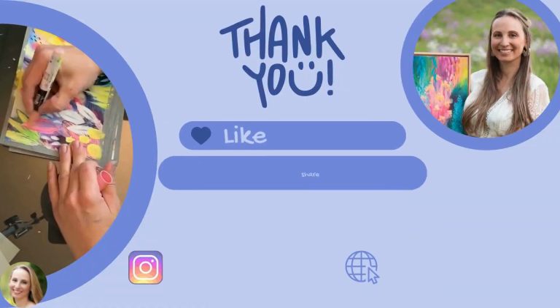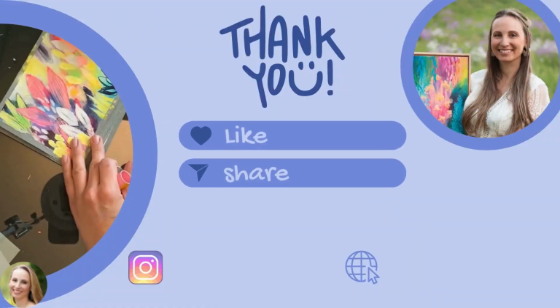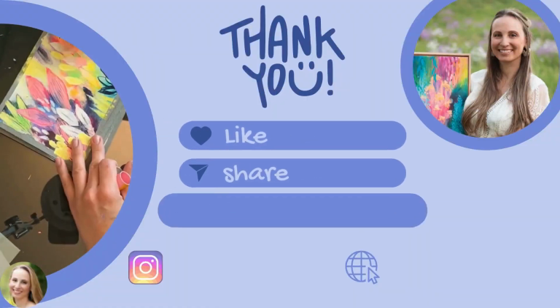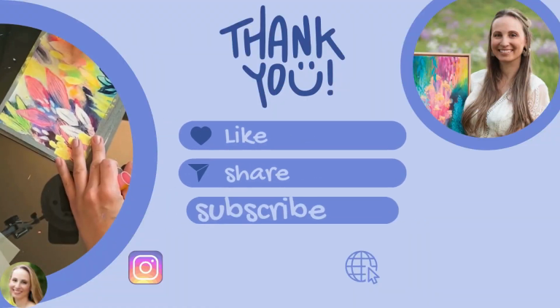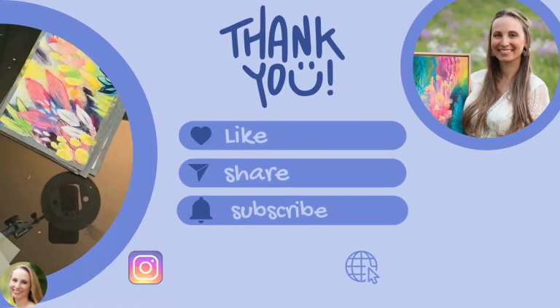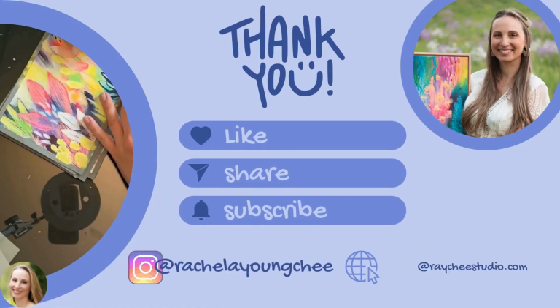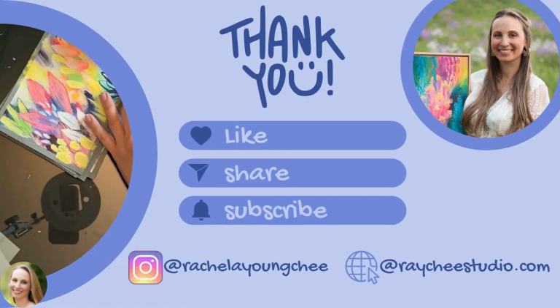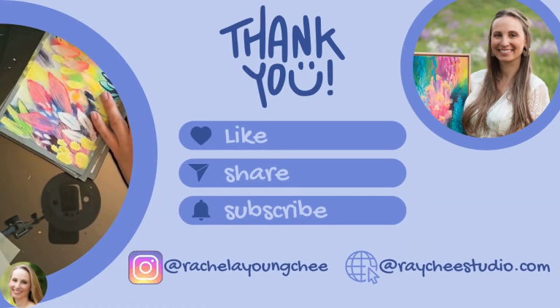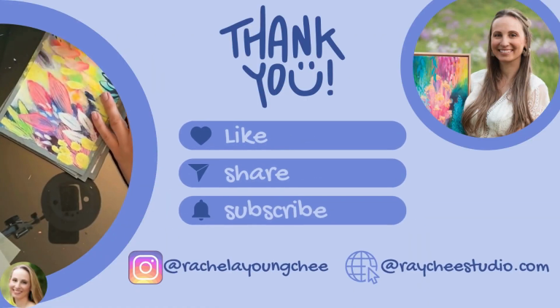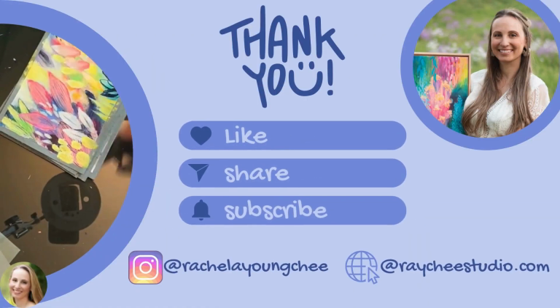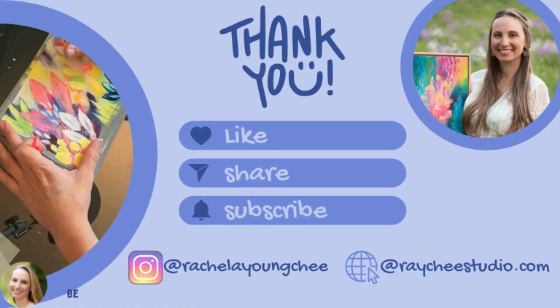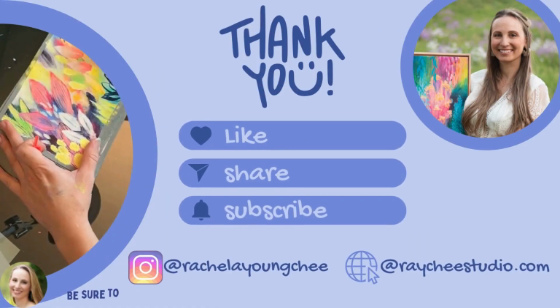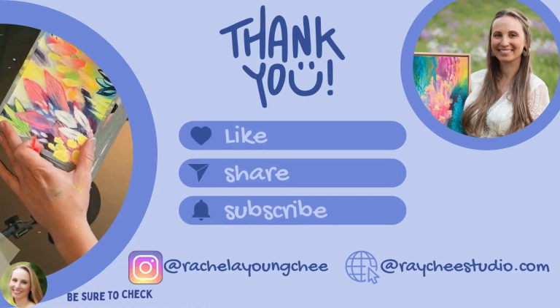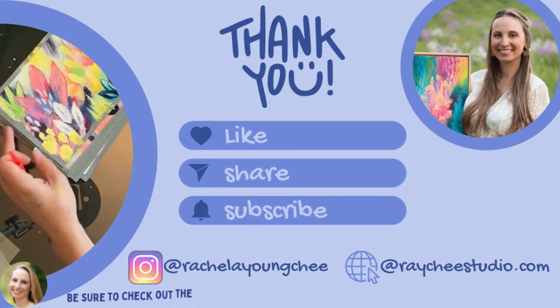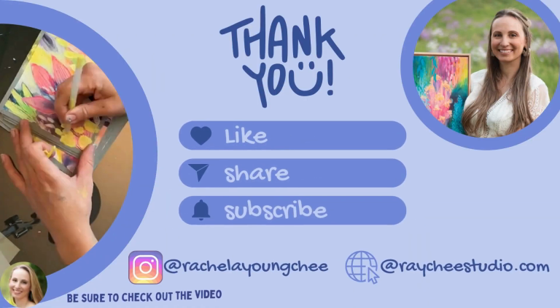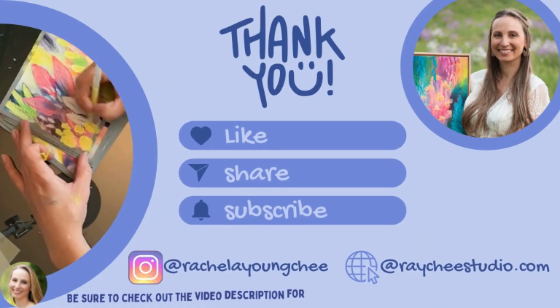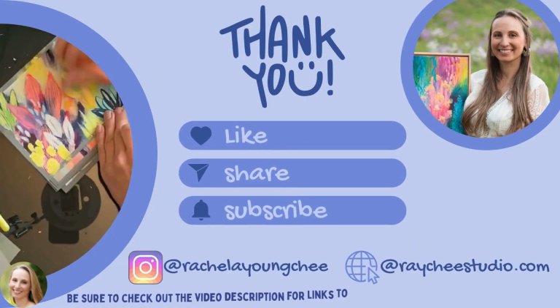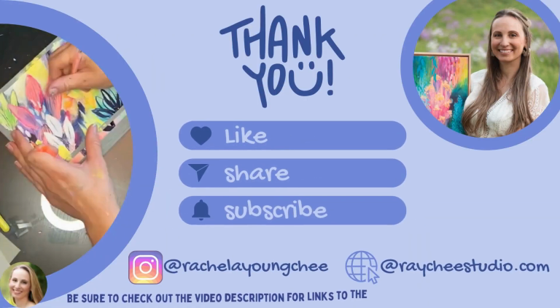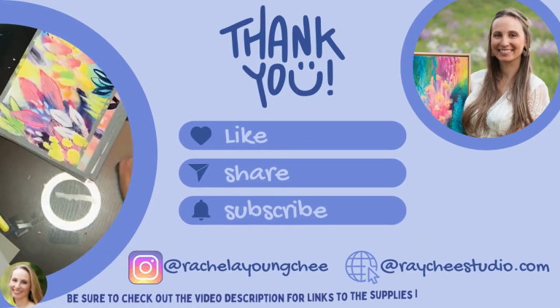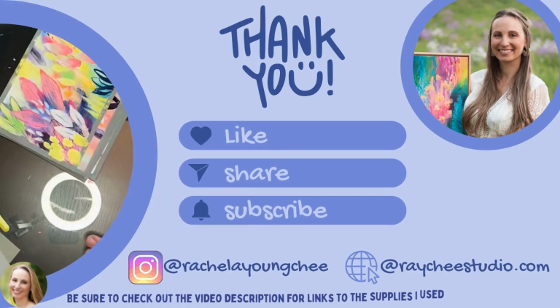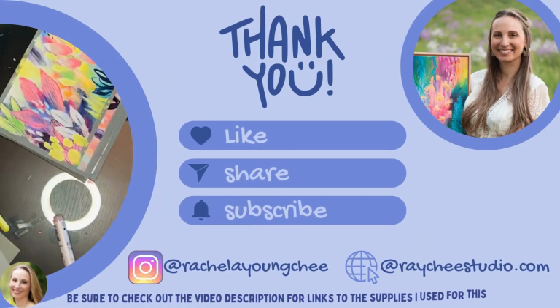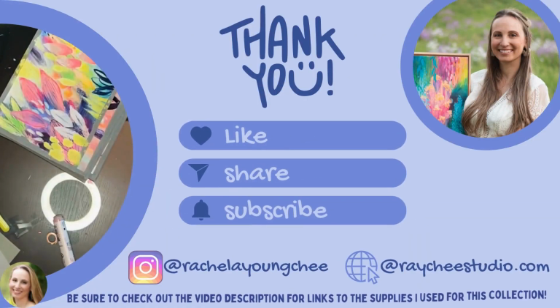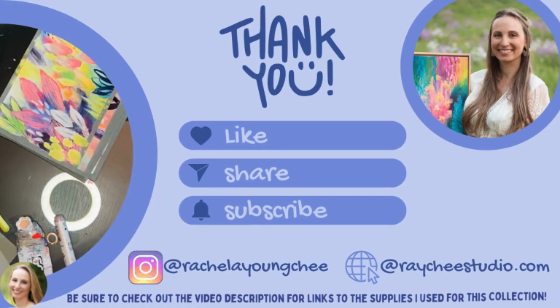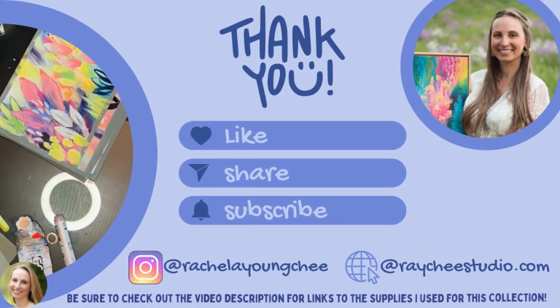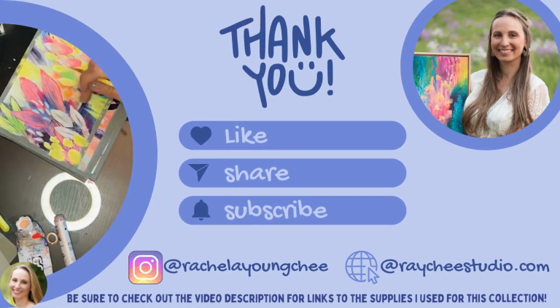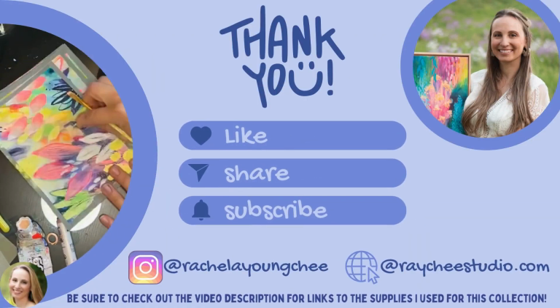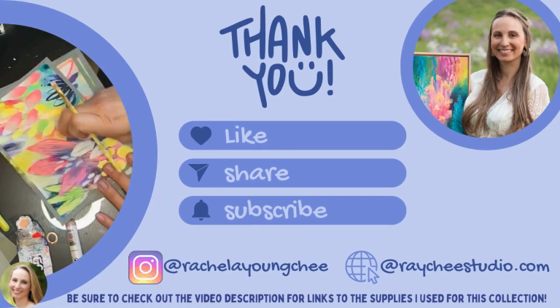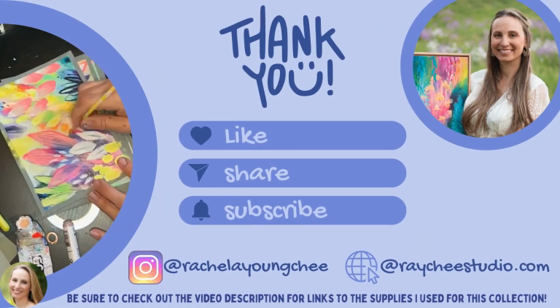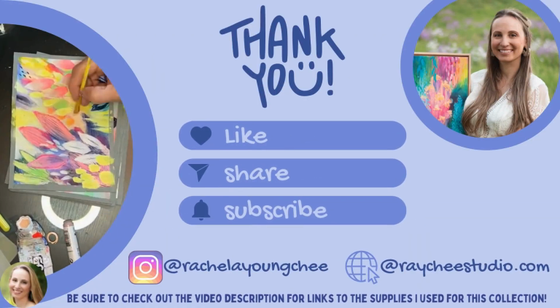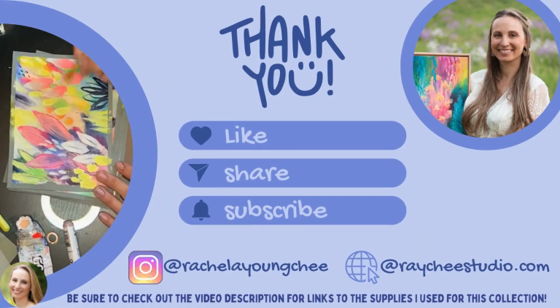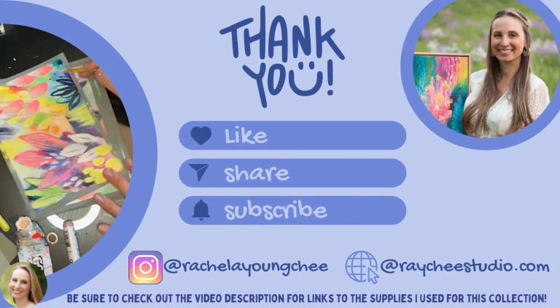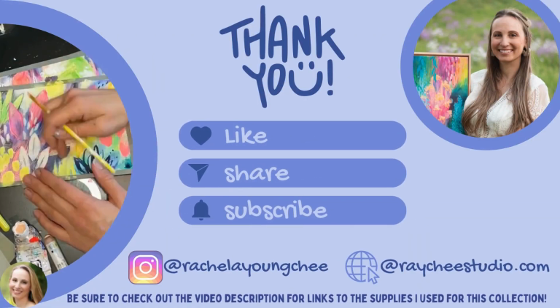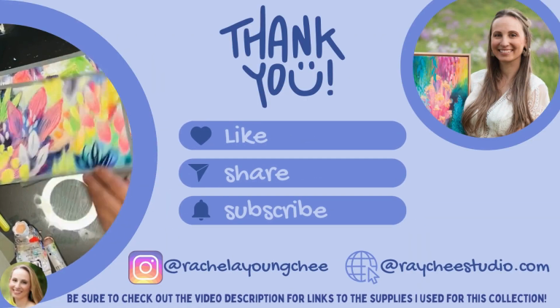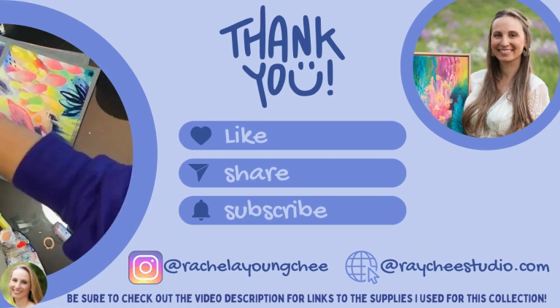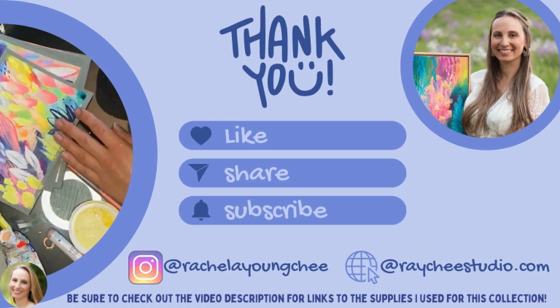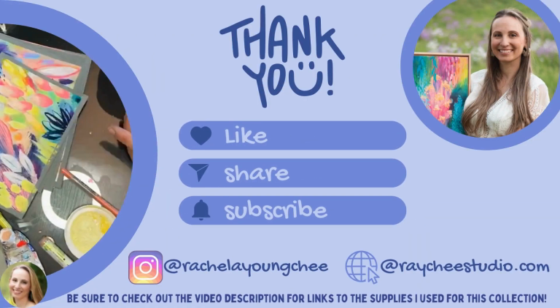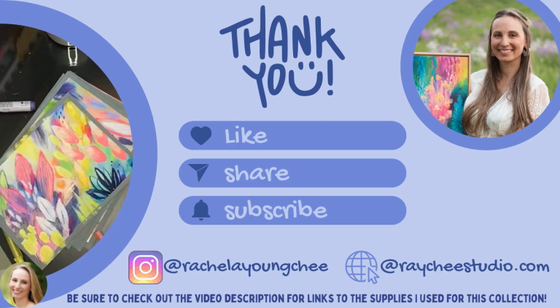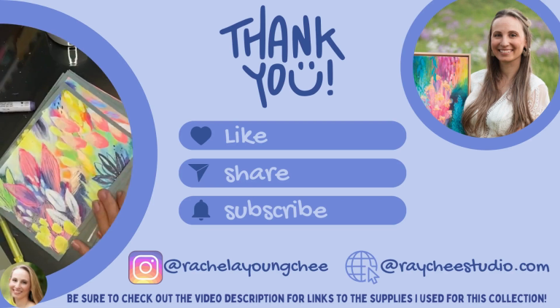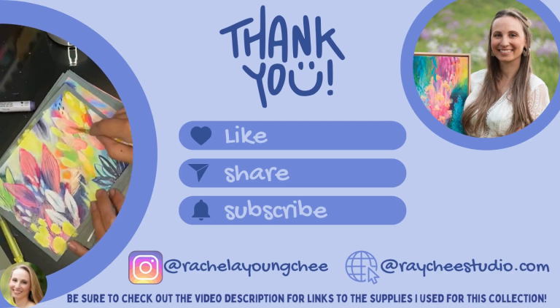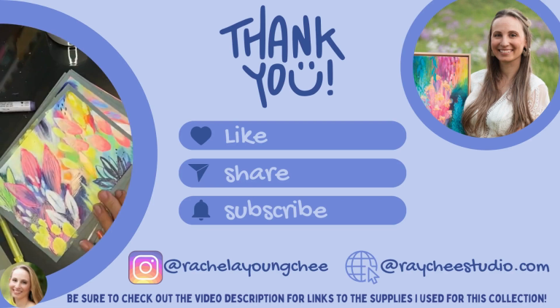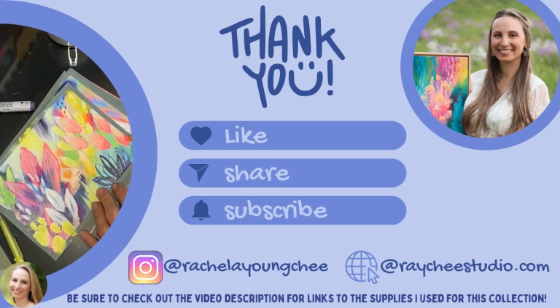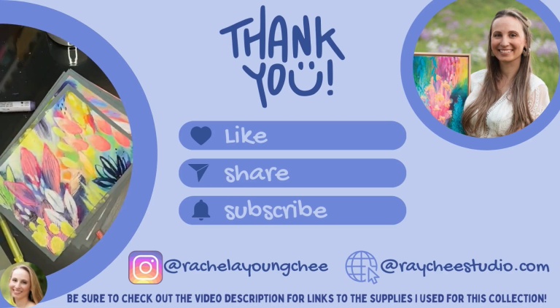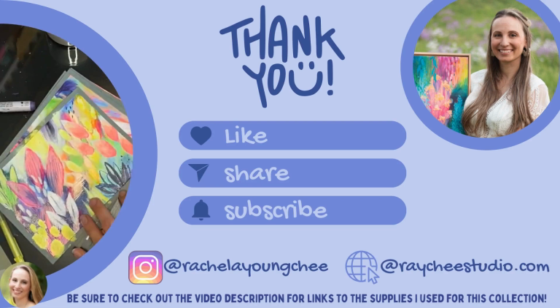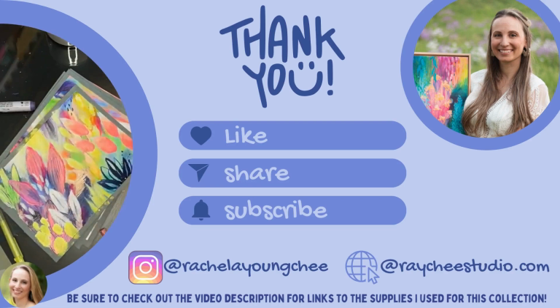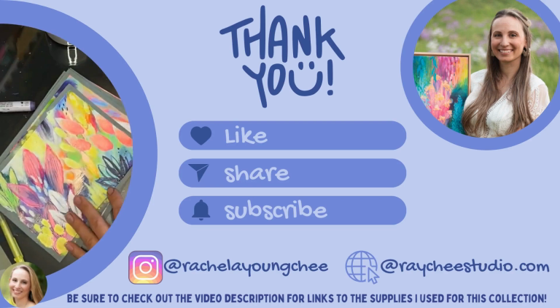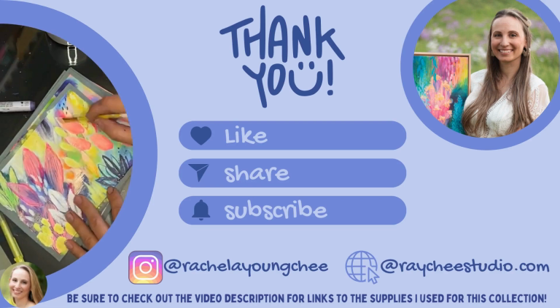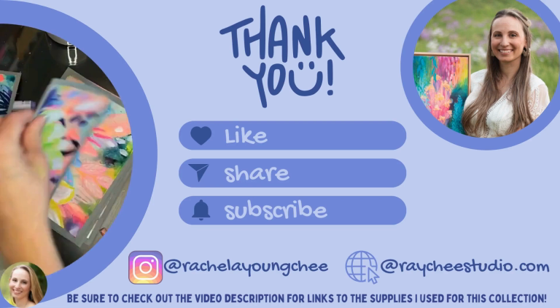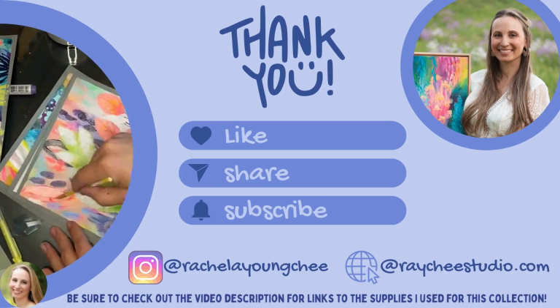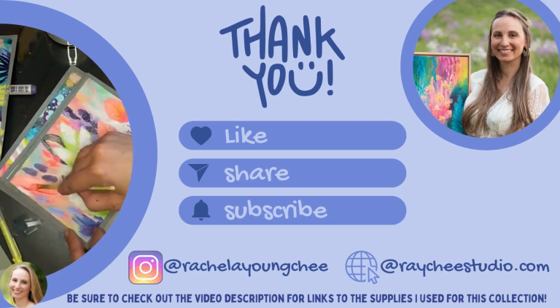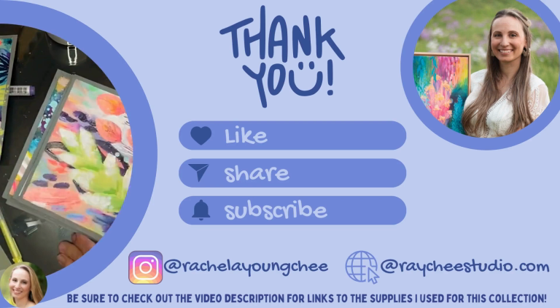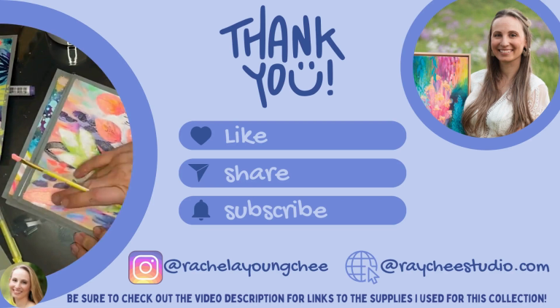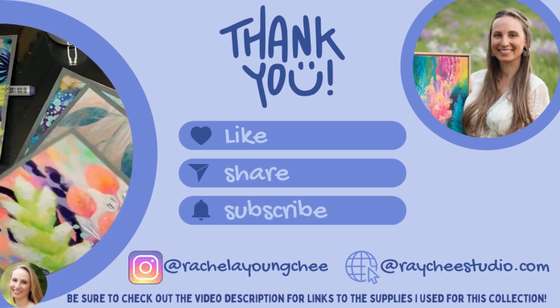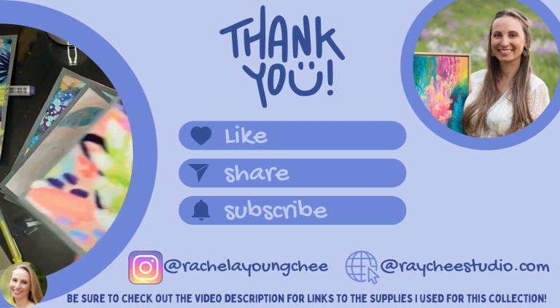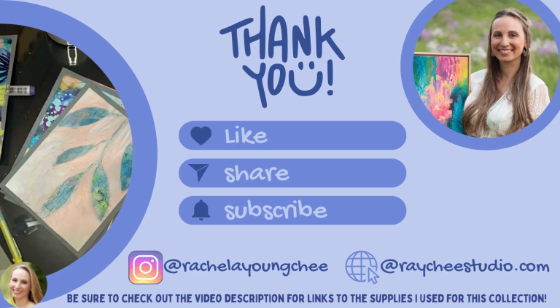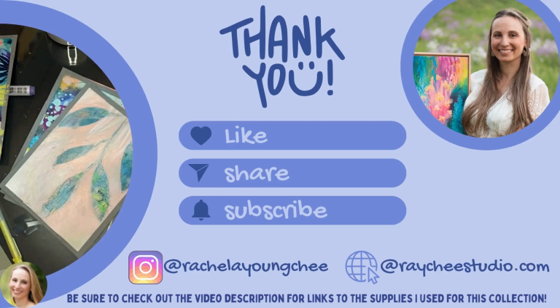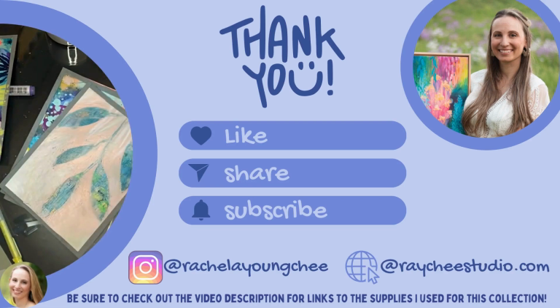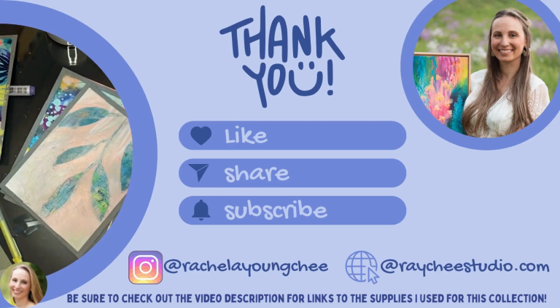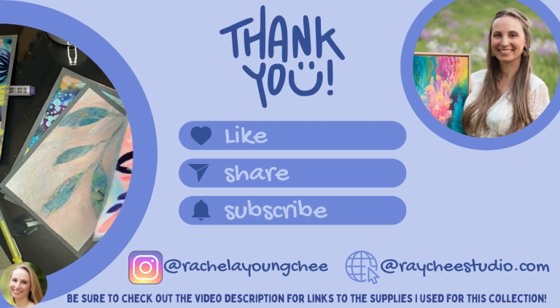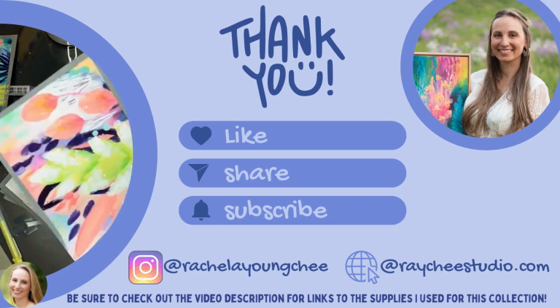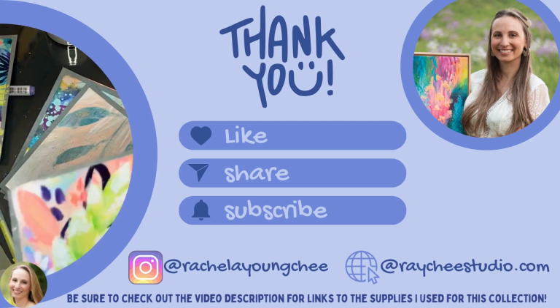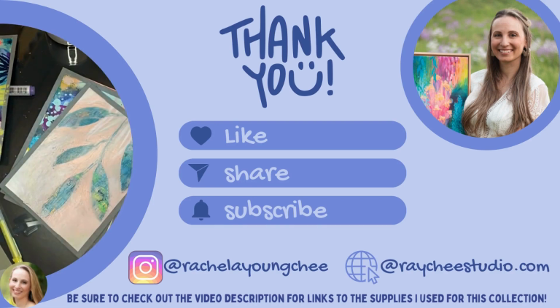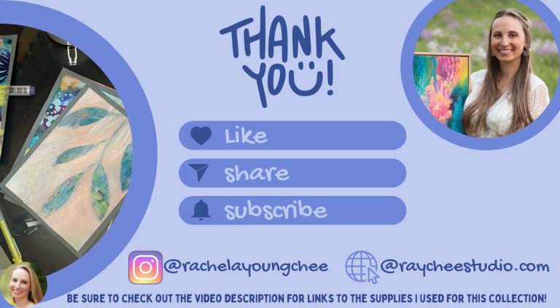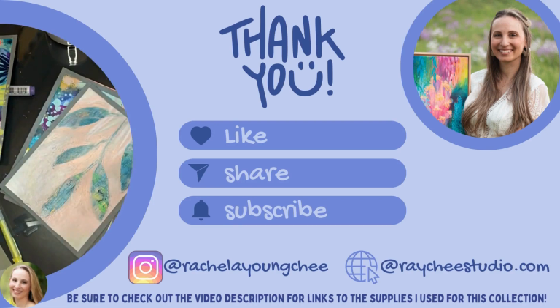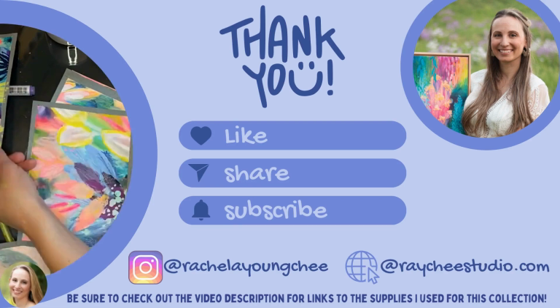Thank you for watching. Please make sure to like, share, subscribe, and comment. I really appreciate your following and I'll see you in the next video. Thank you.